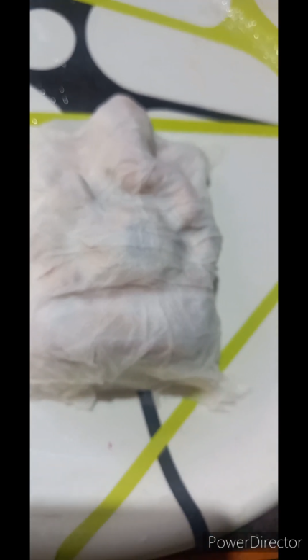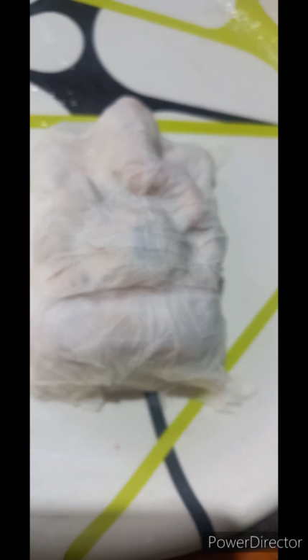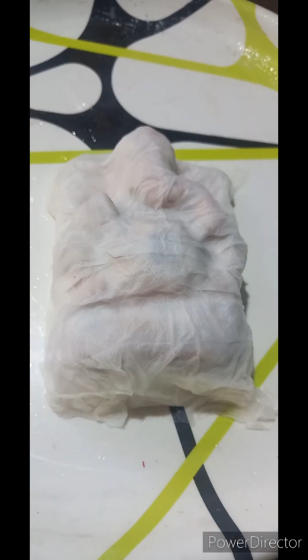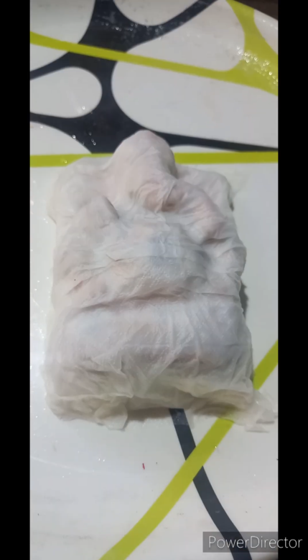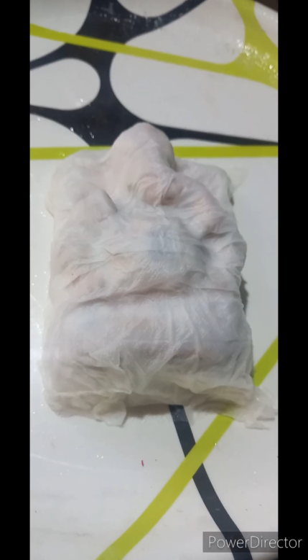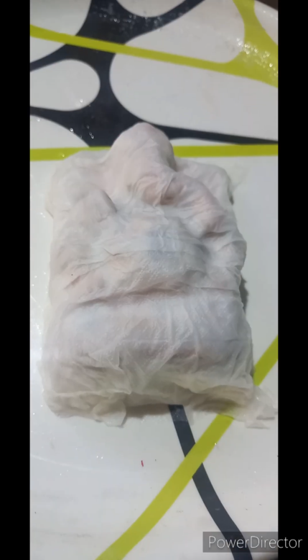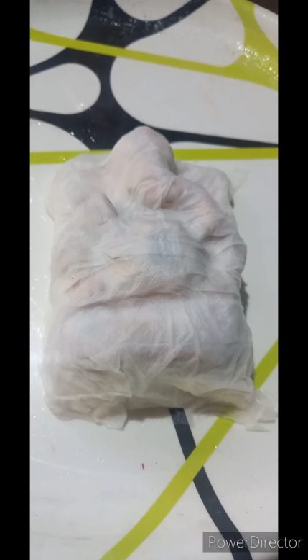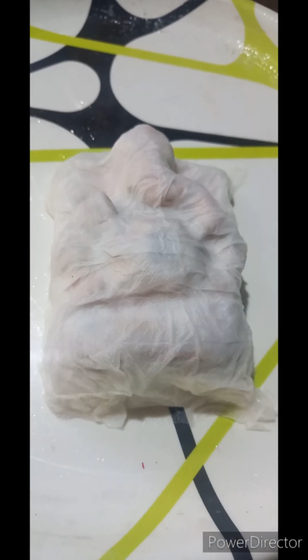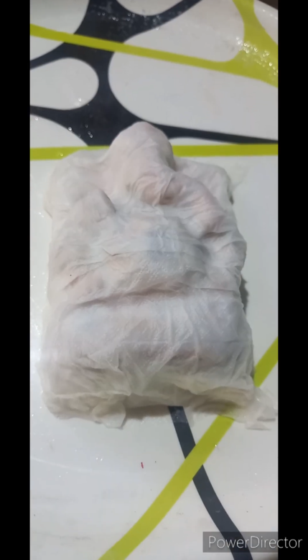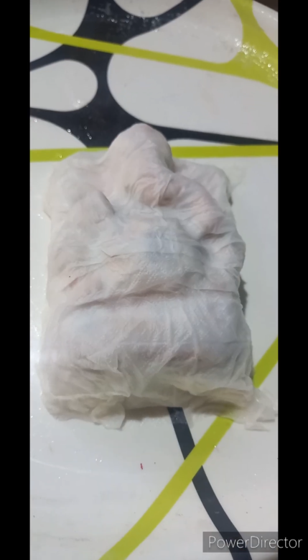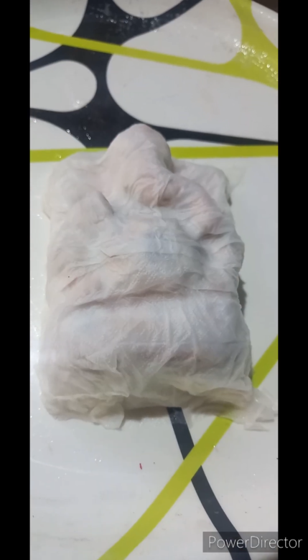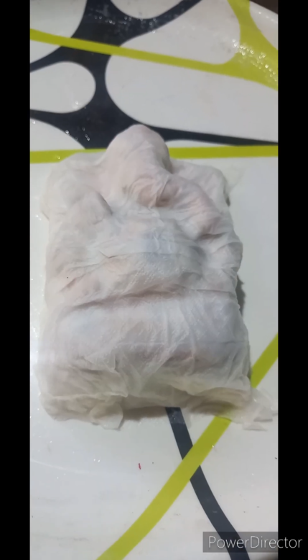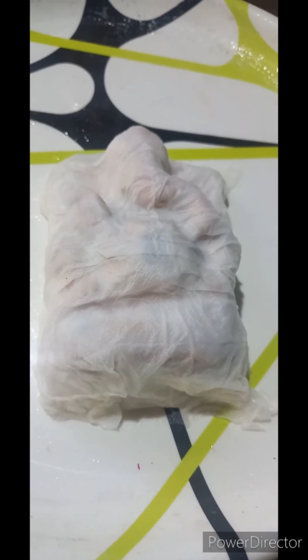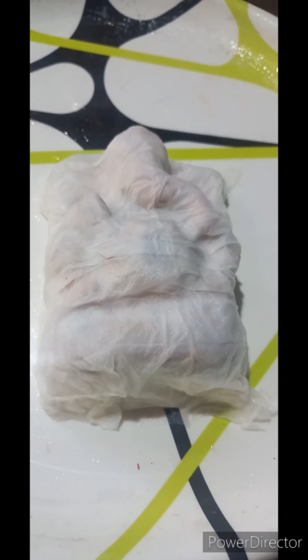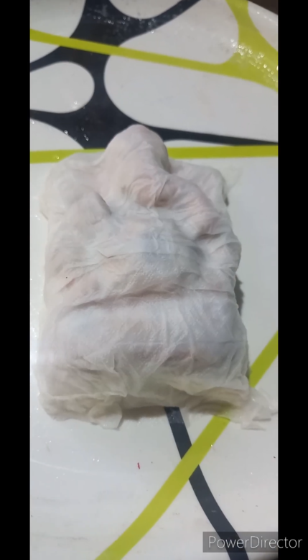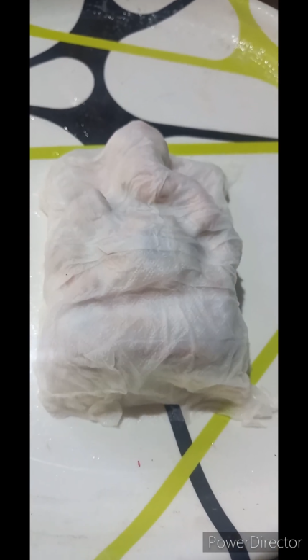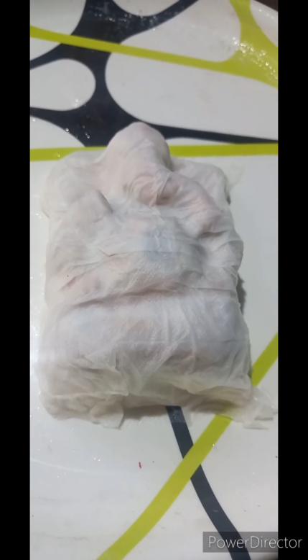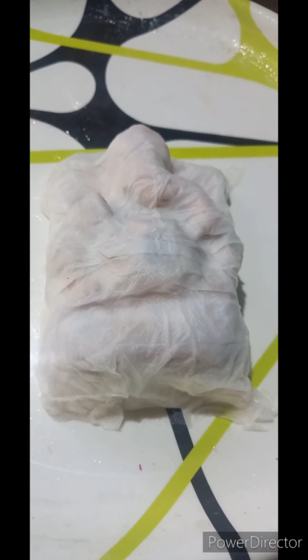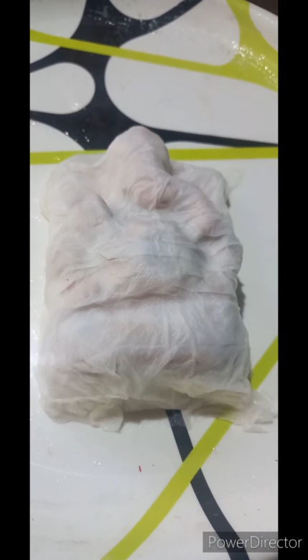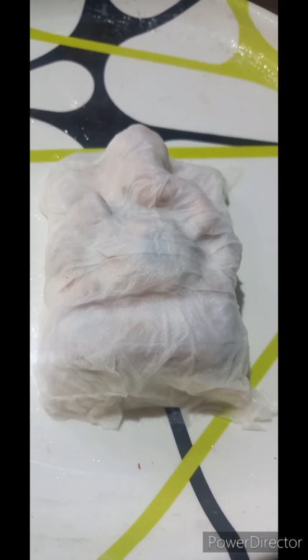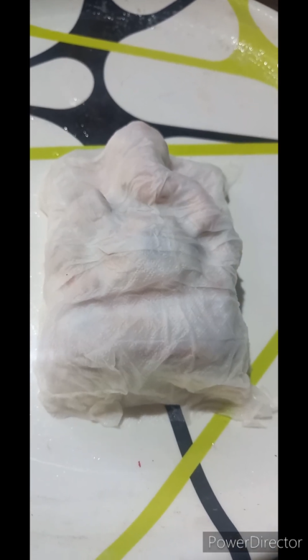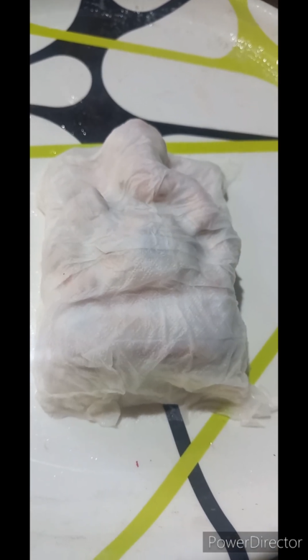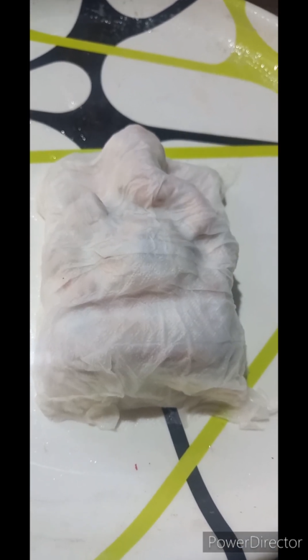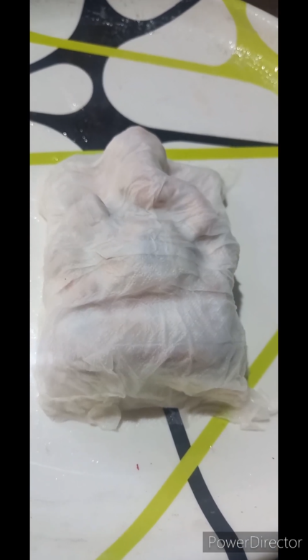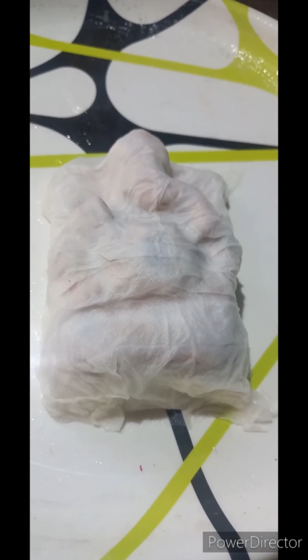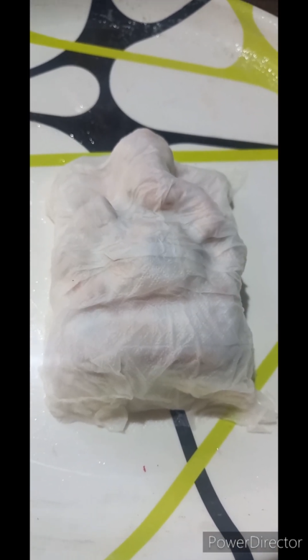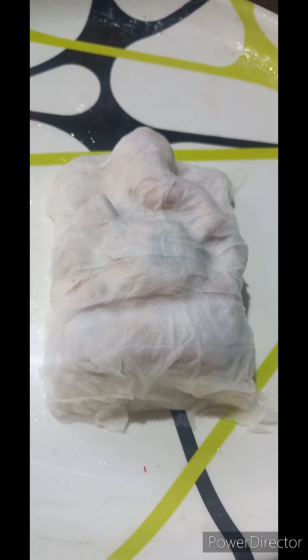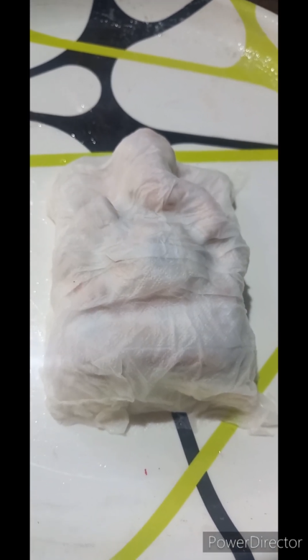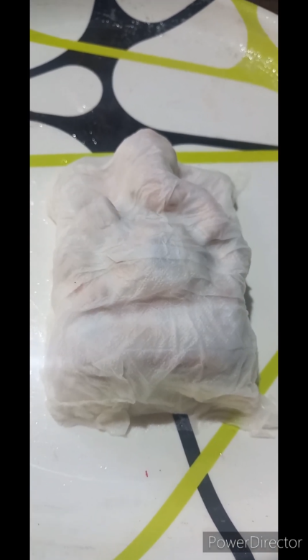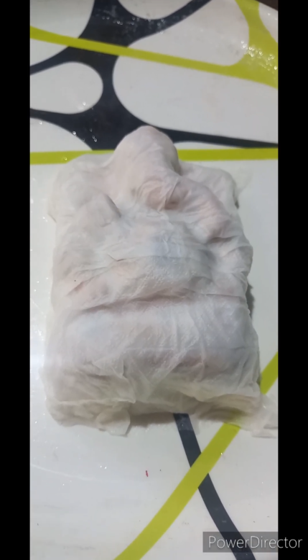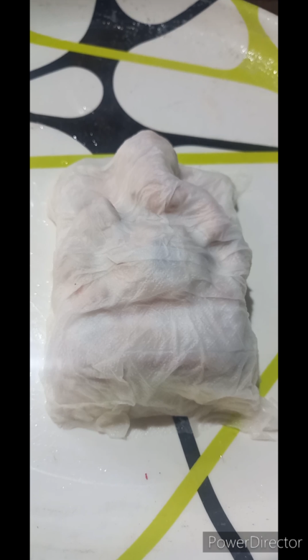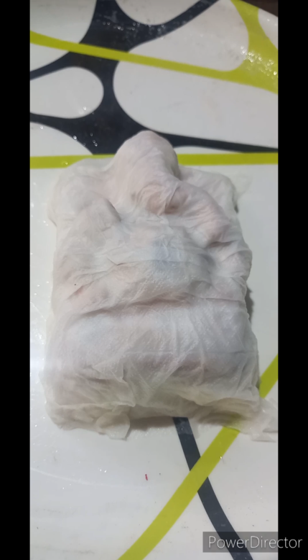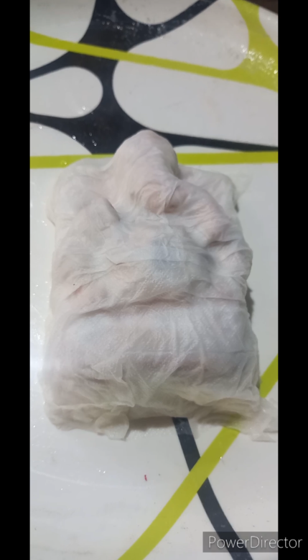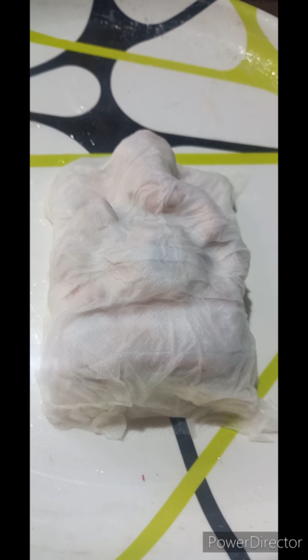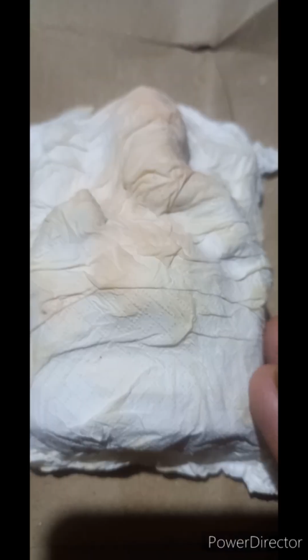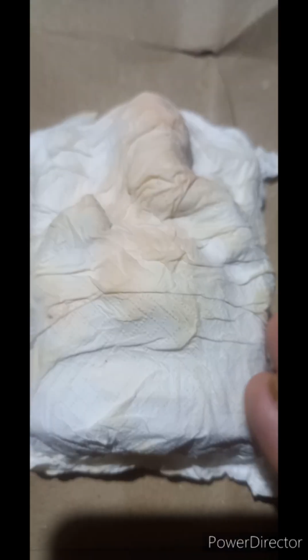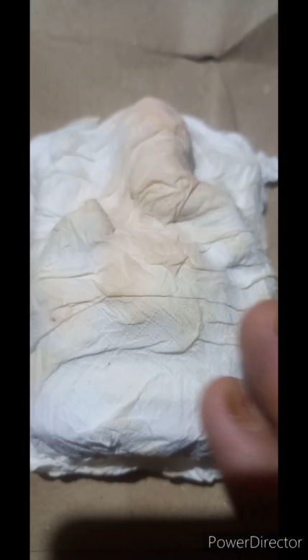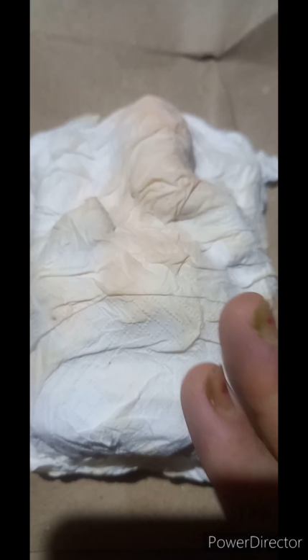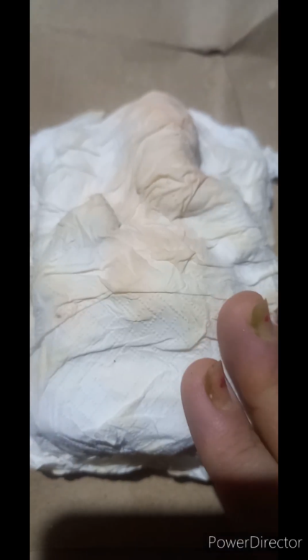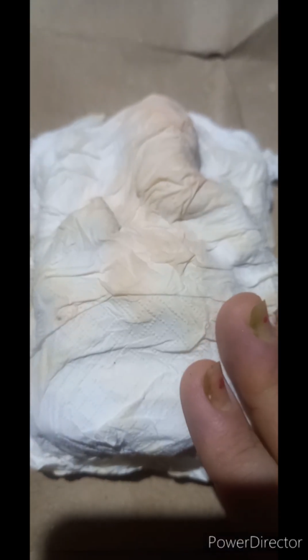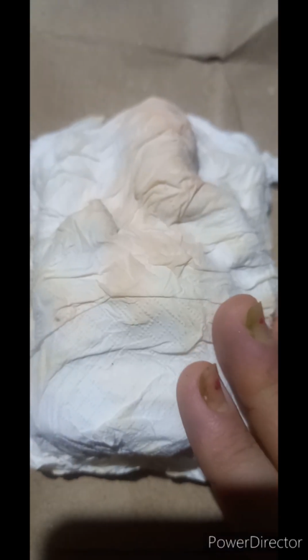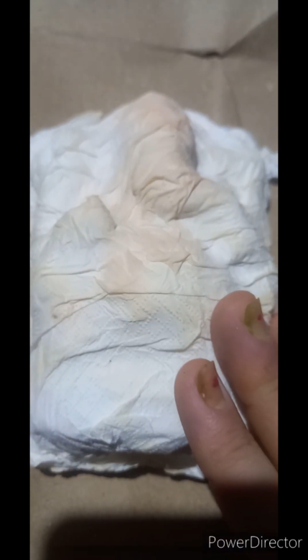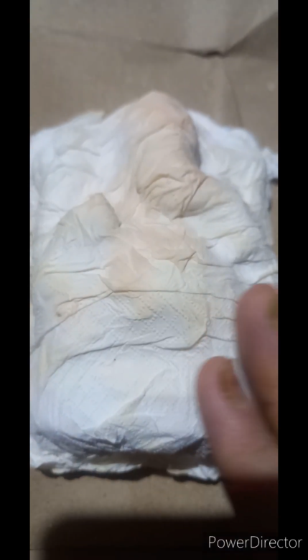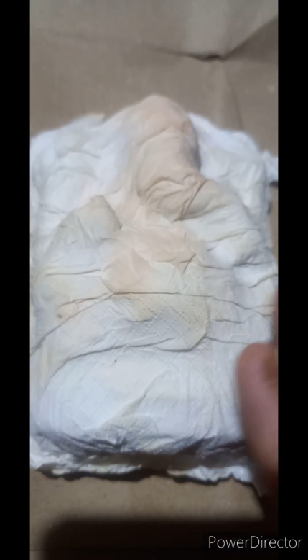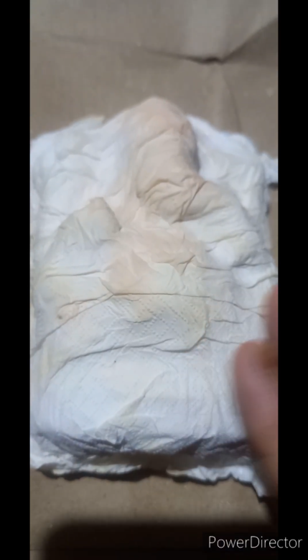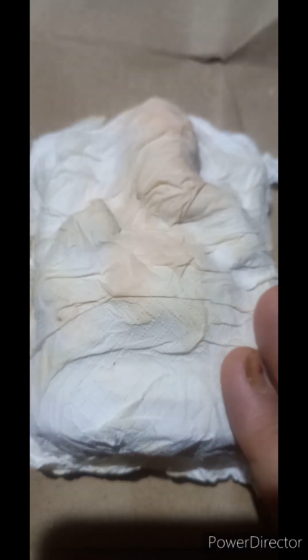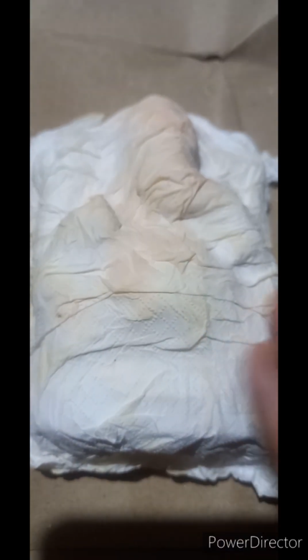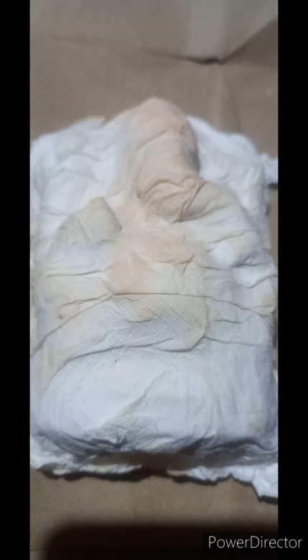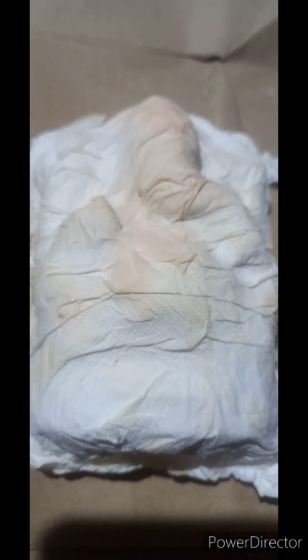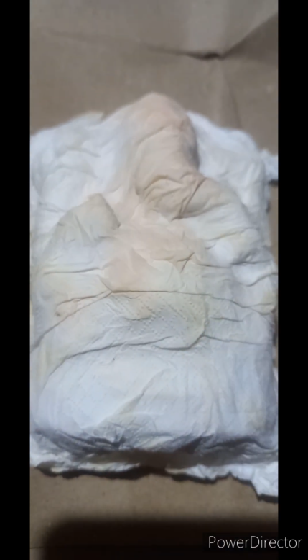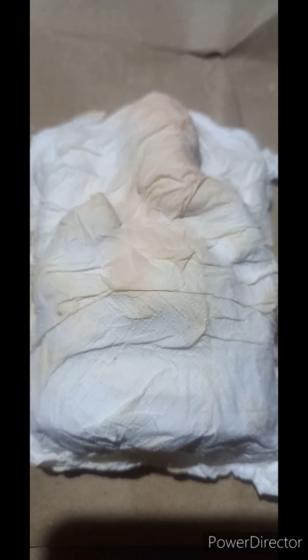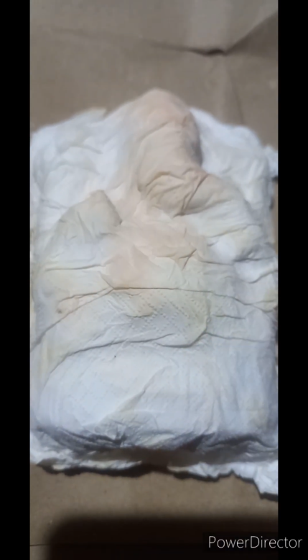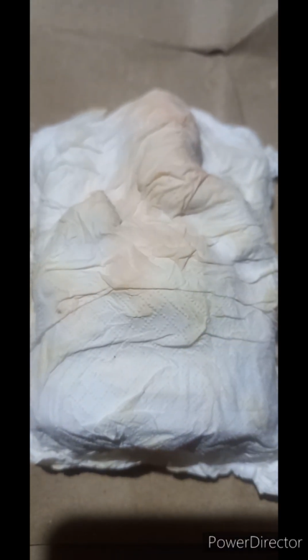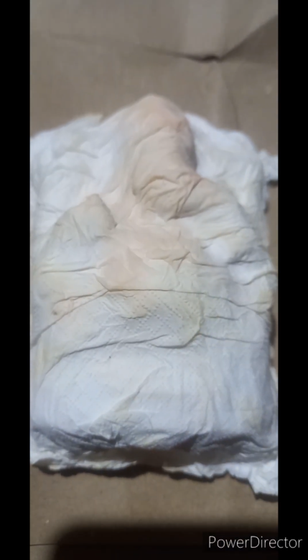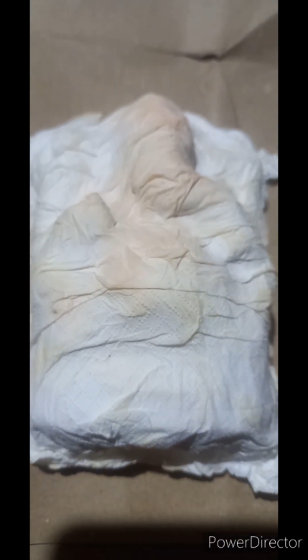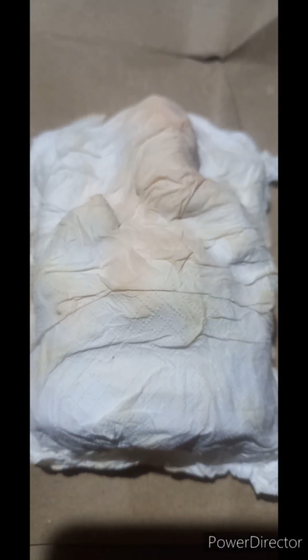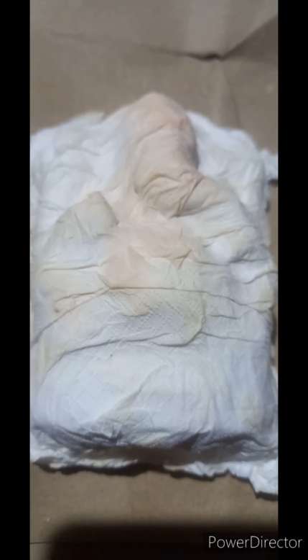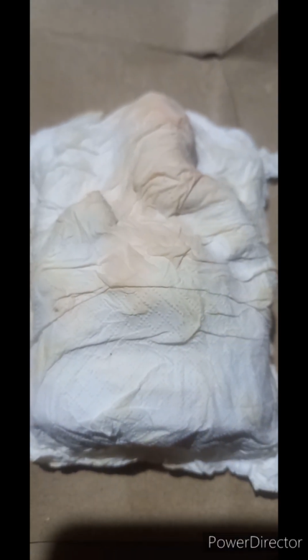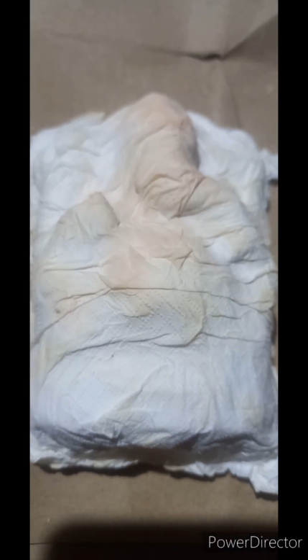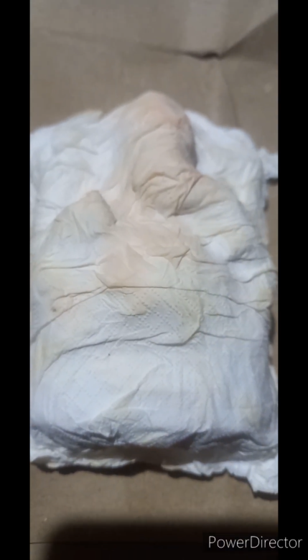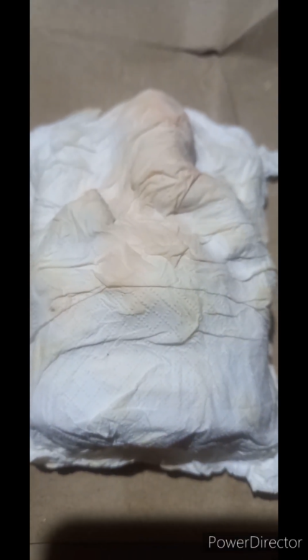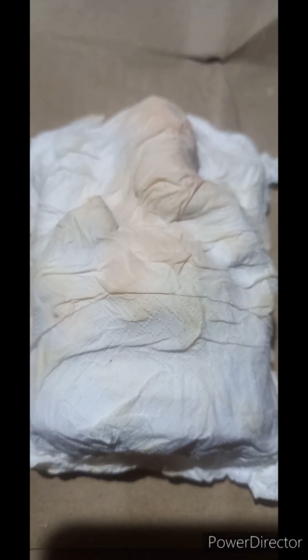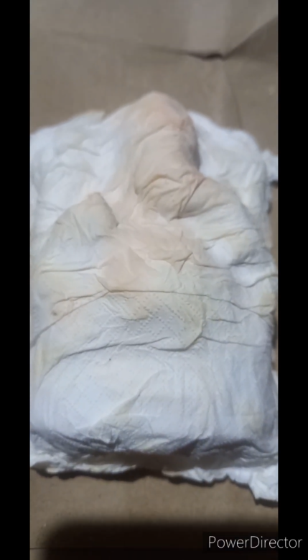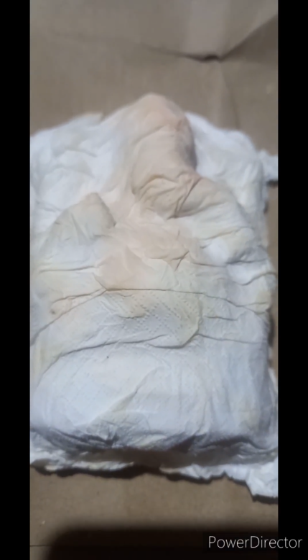Let it dry for 8 to 10 hours now. These layers of tissue papers are dried now.